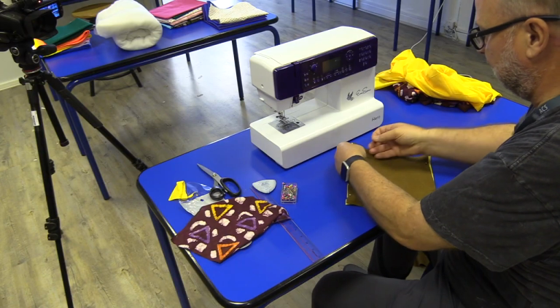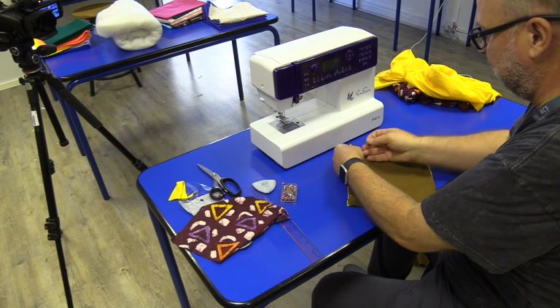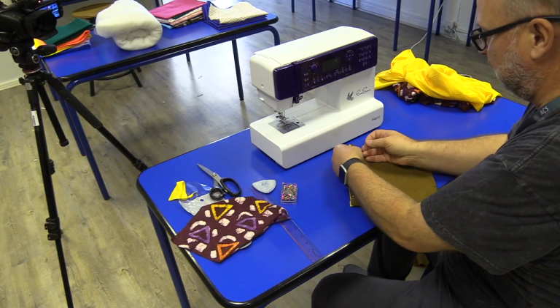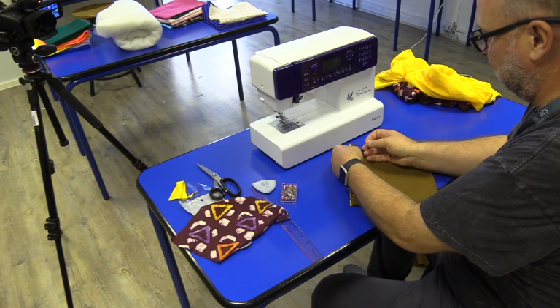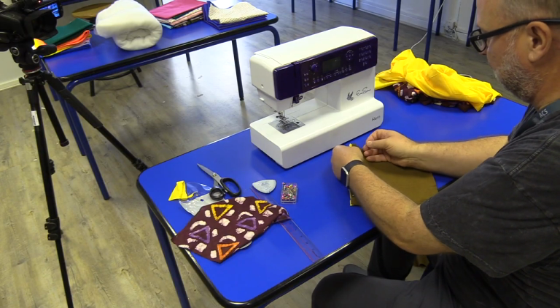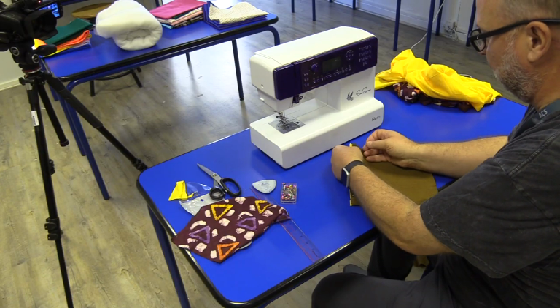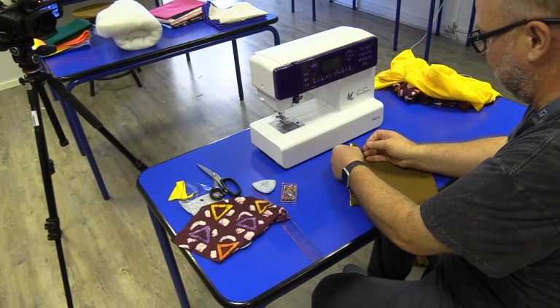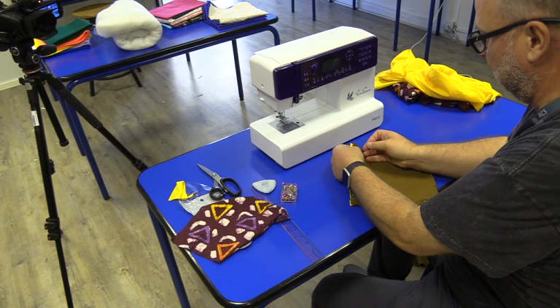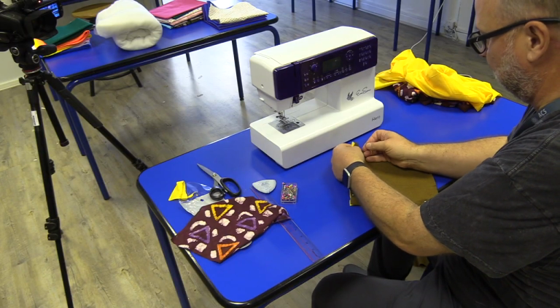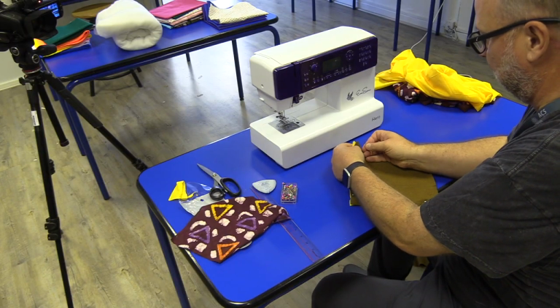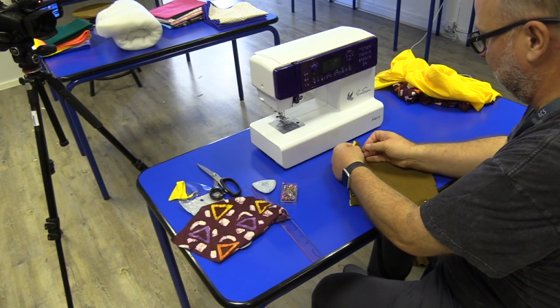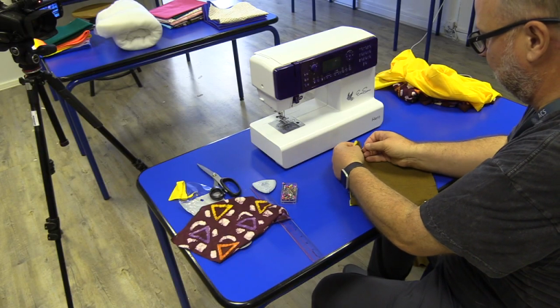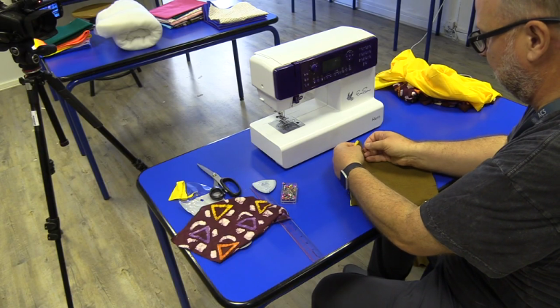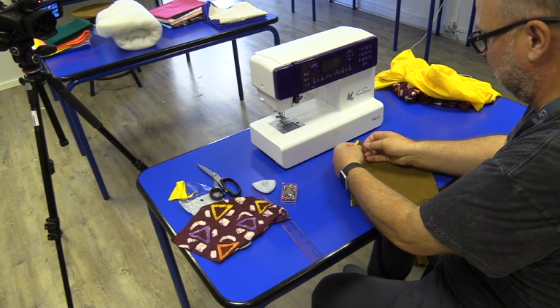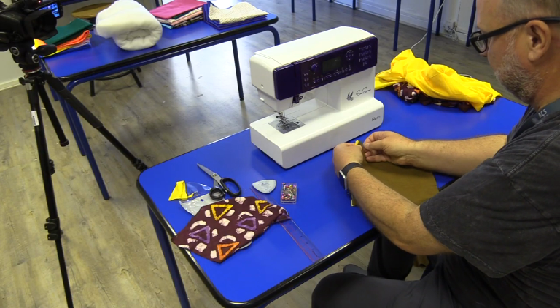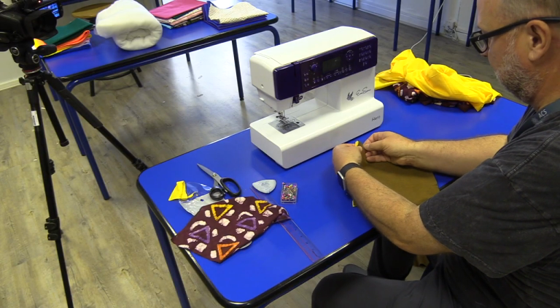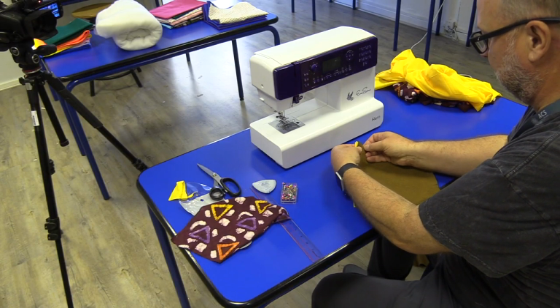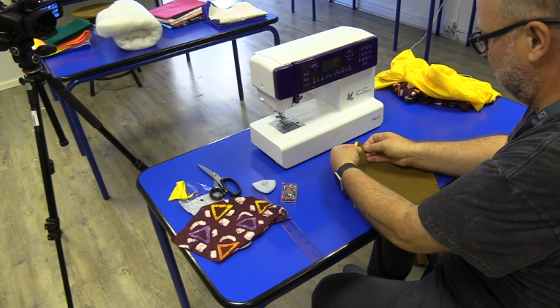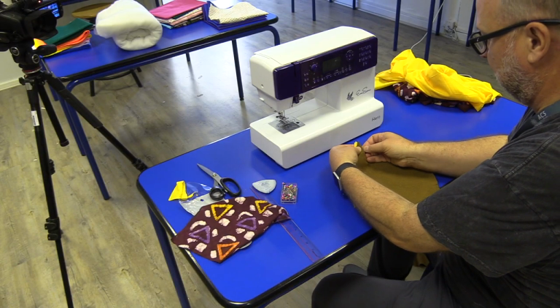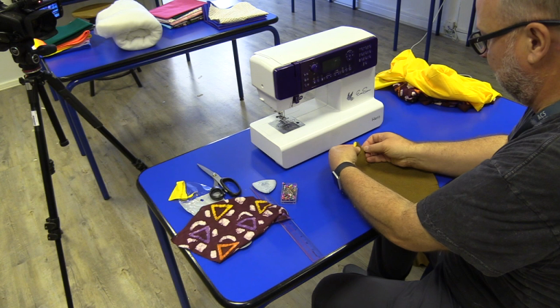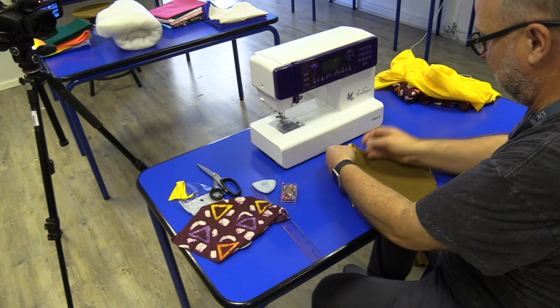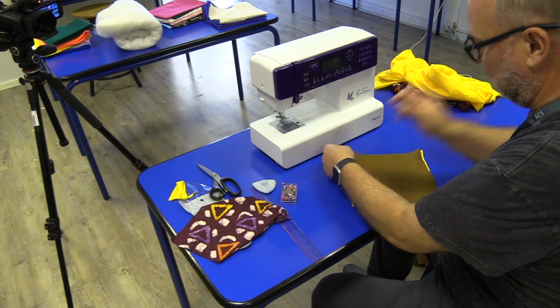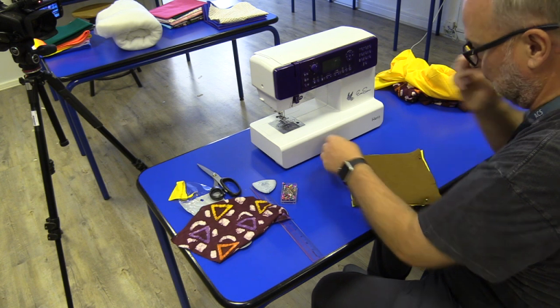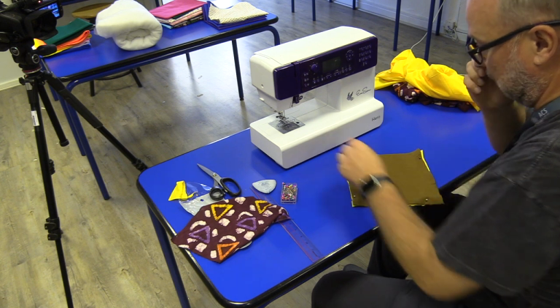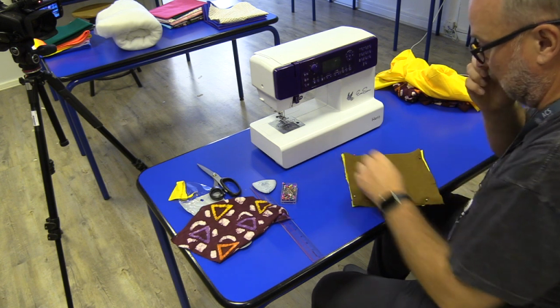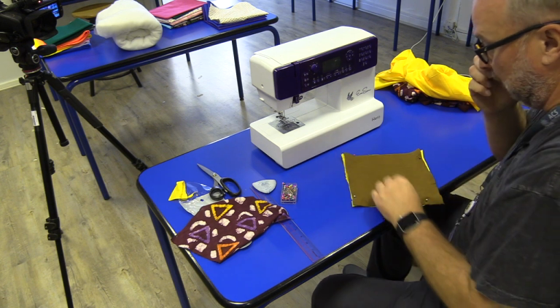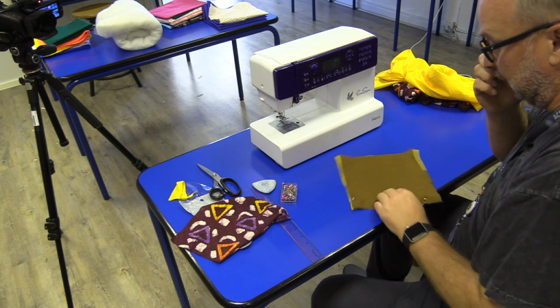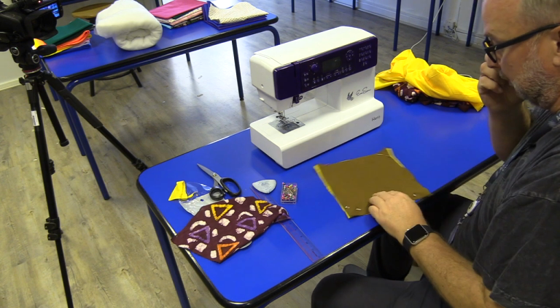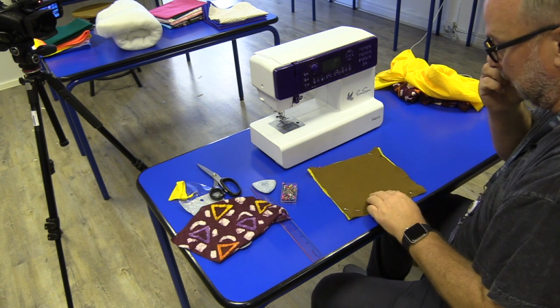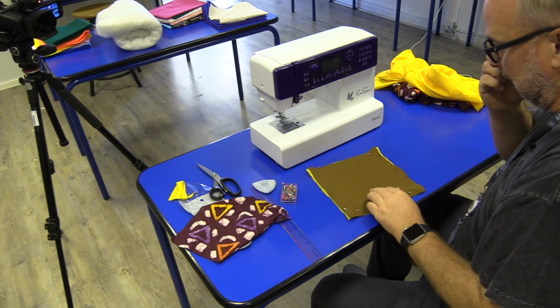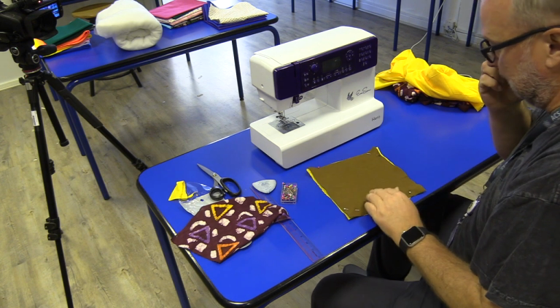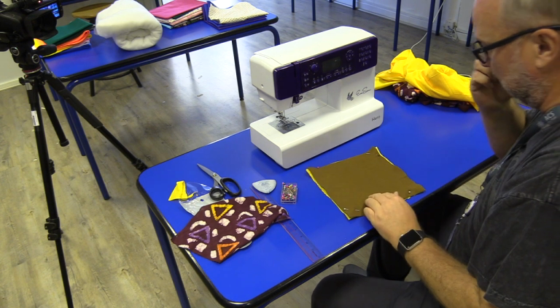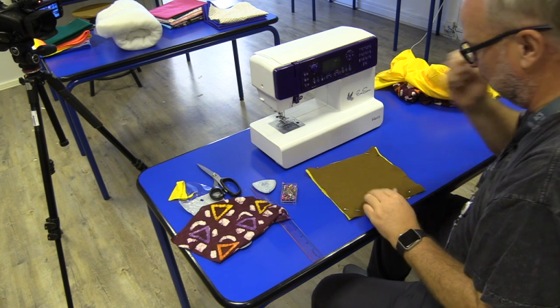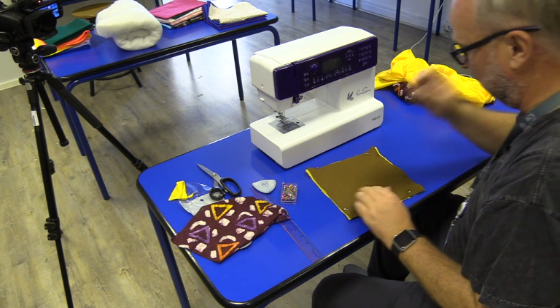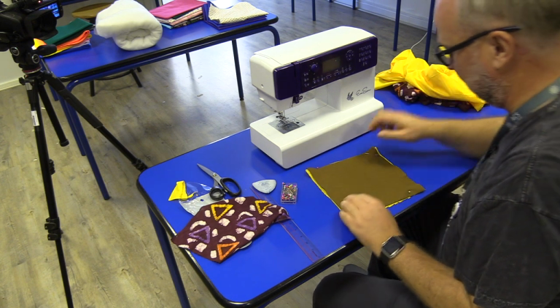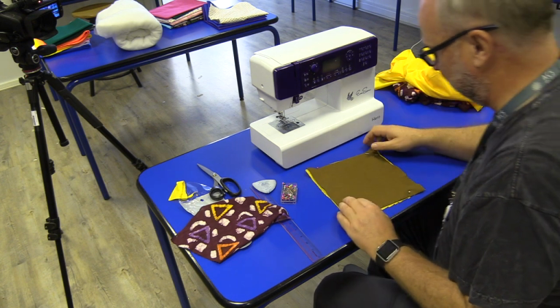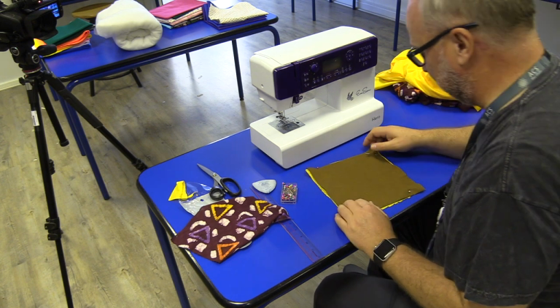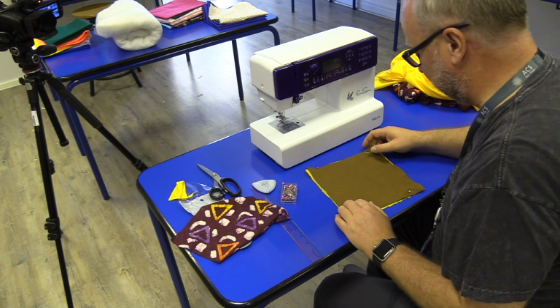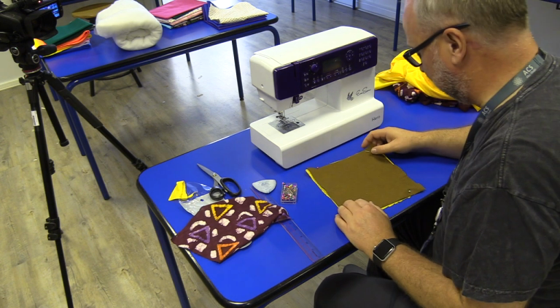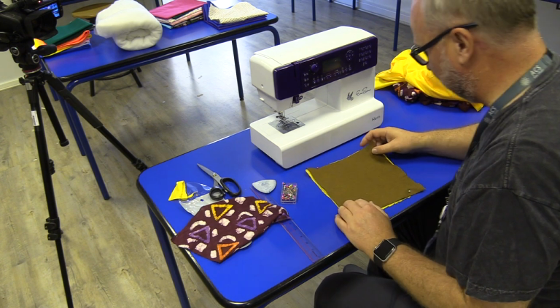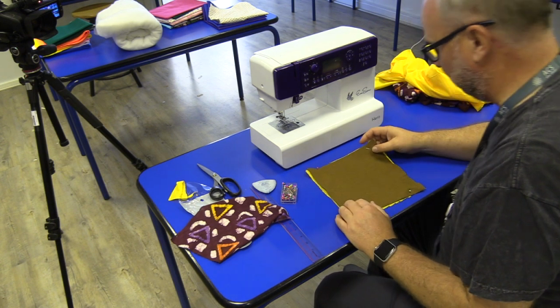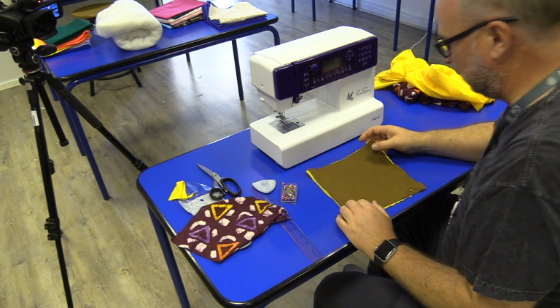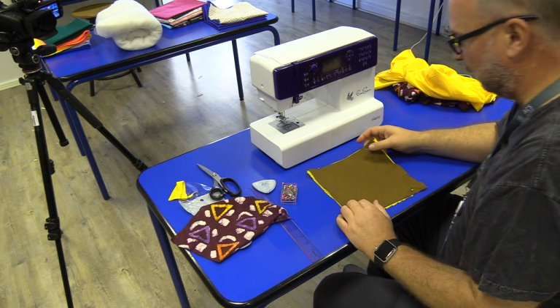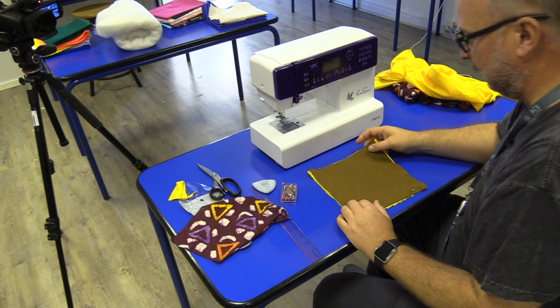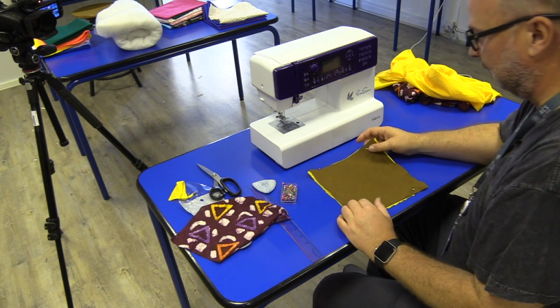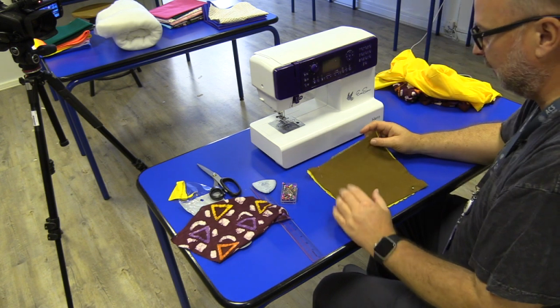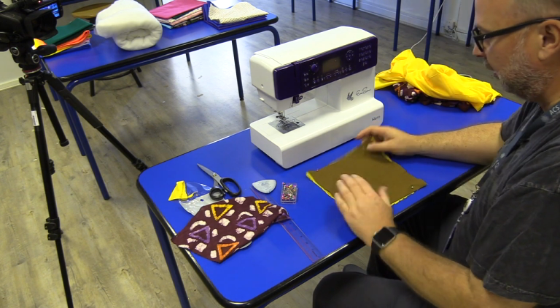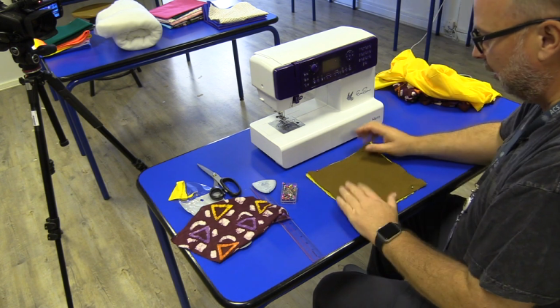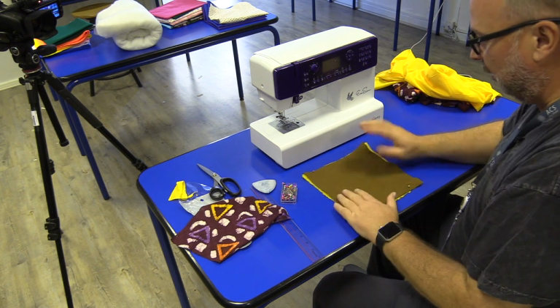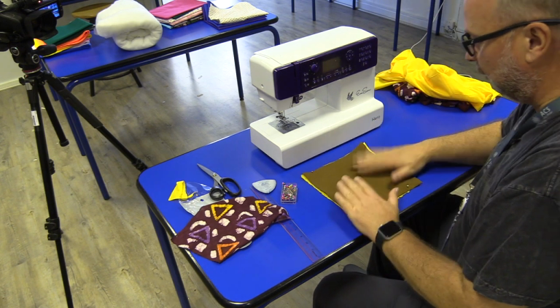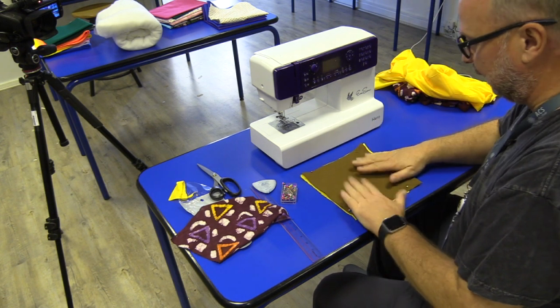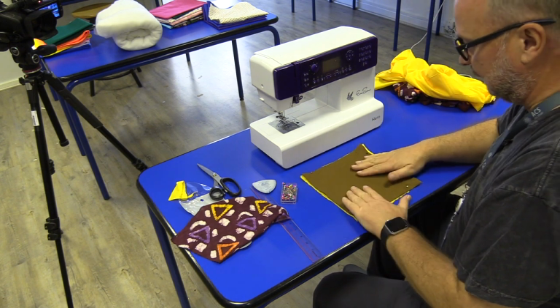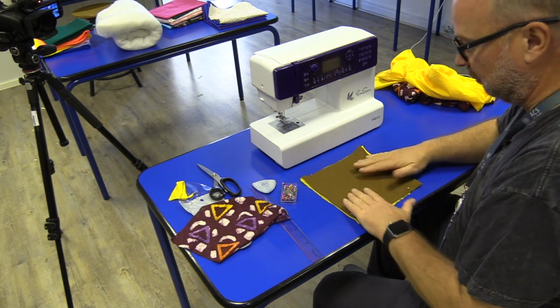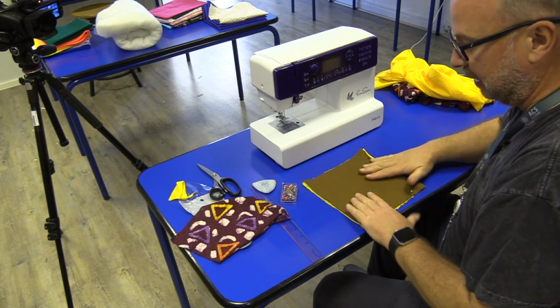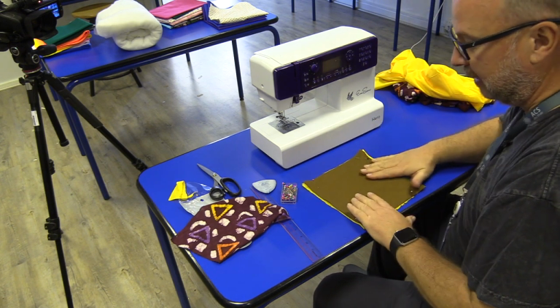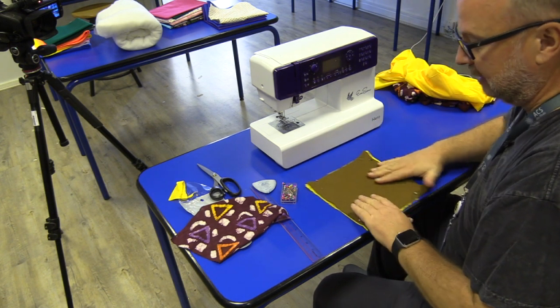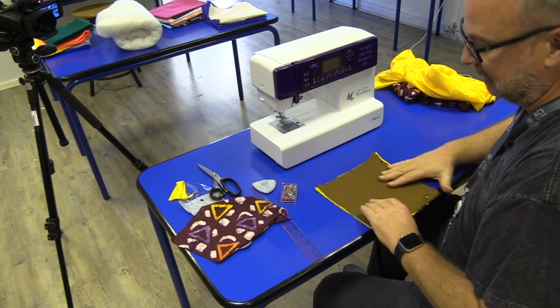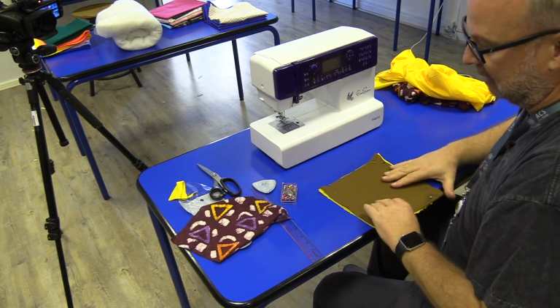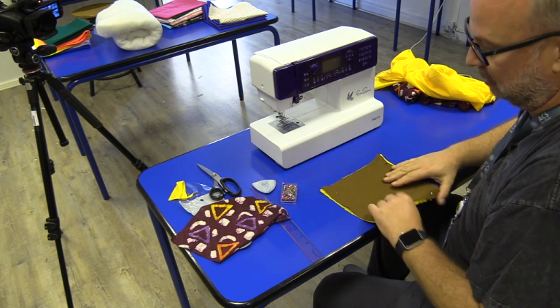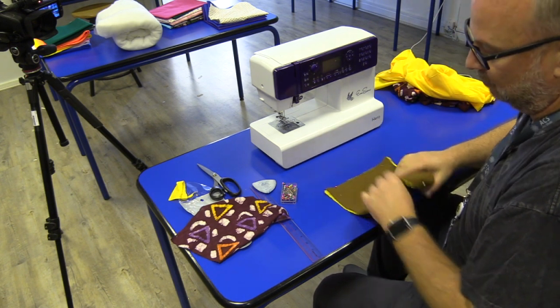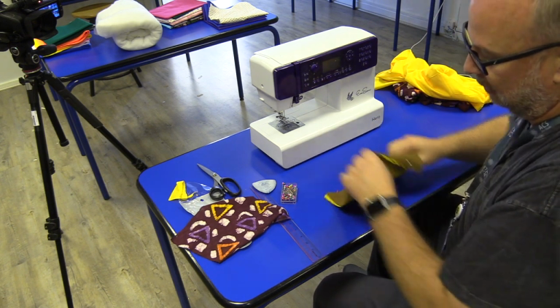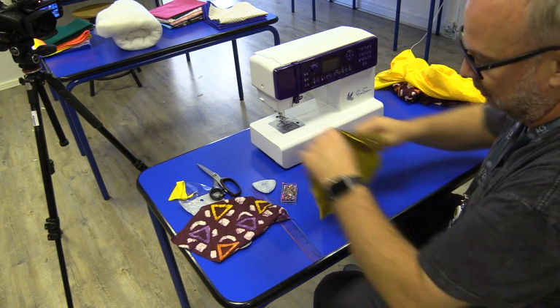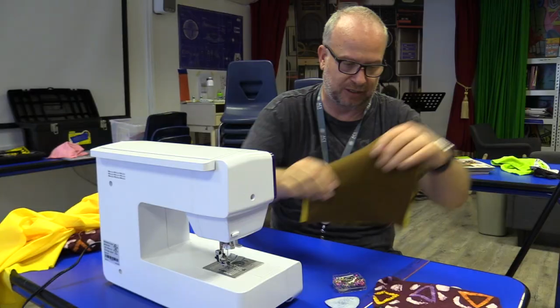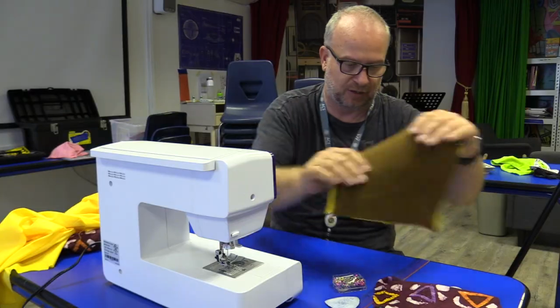Once you start sewing, you just remove the pins. This will hold it in place while we start. That is actually ready to go.